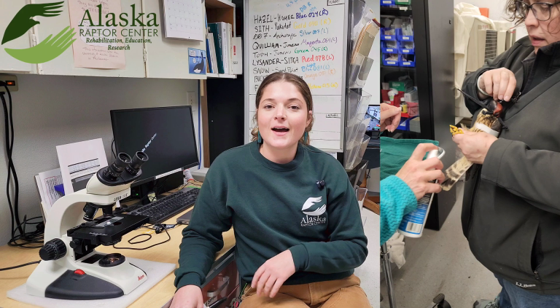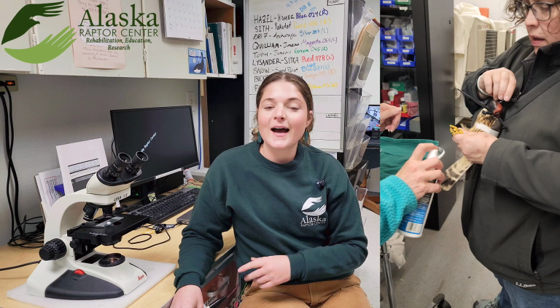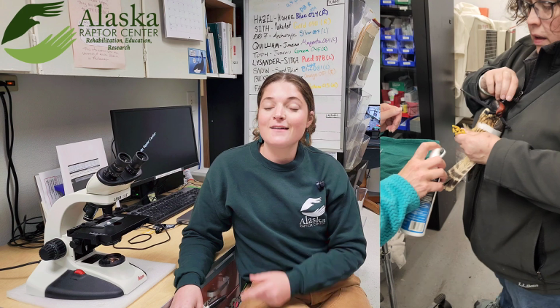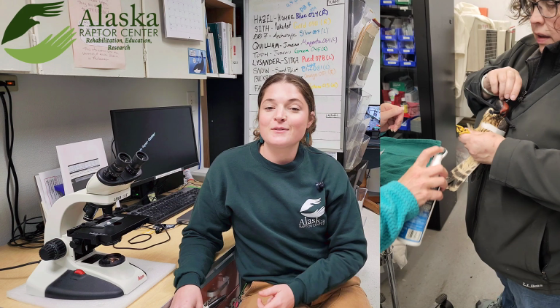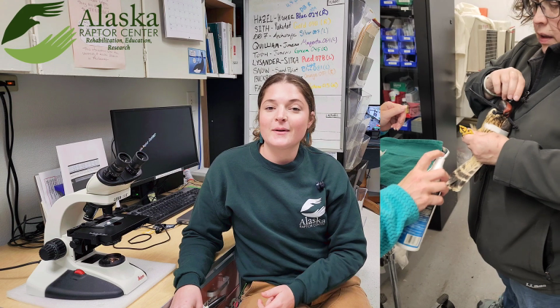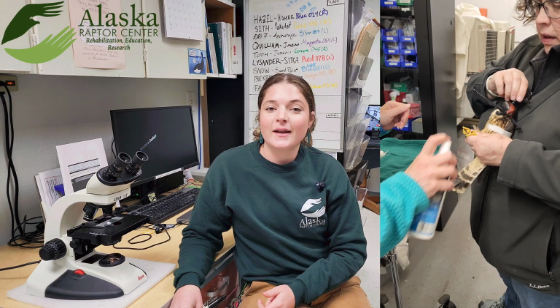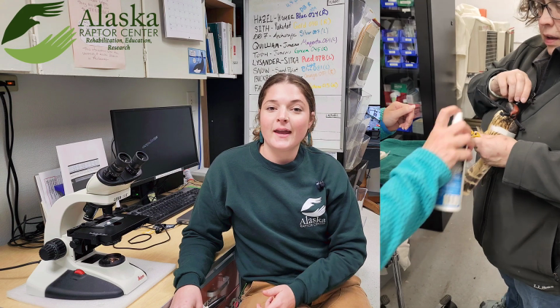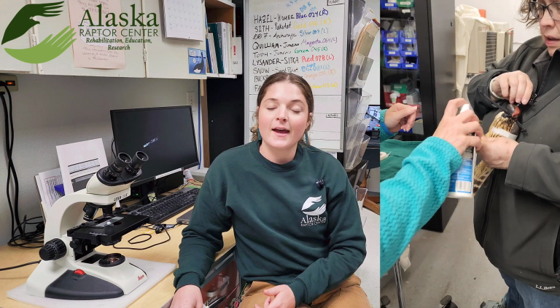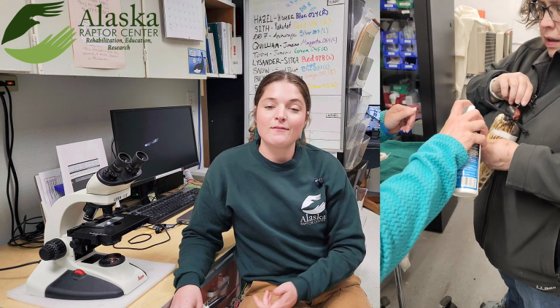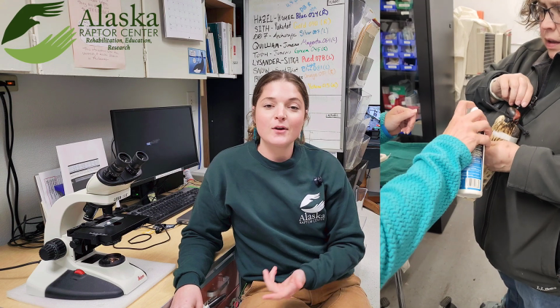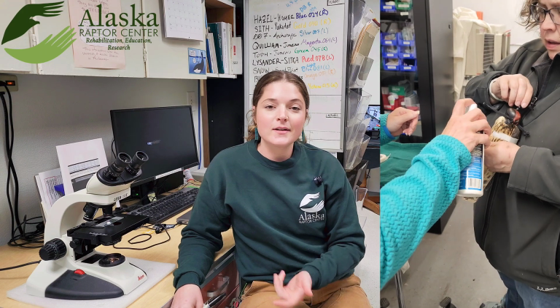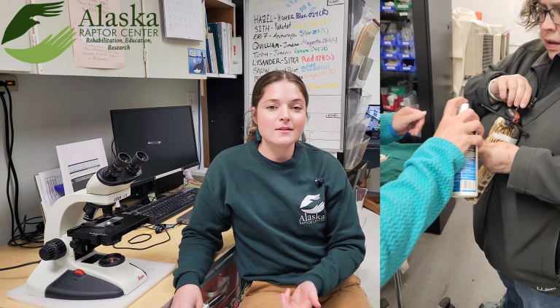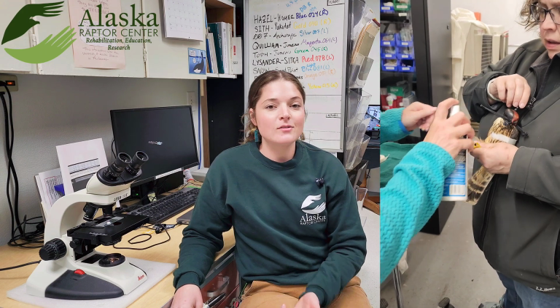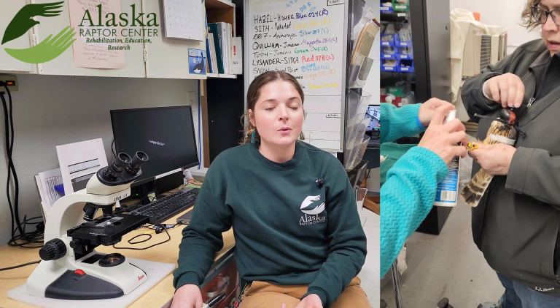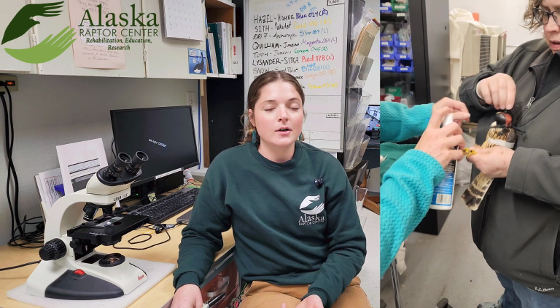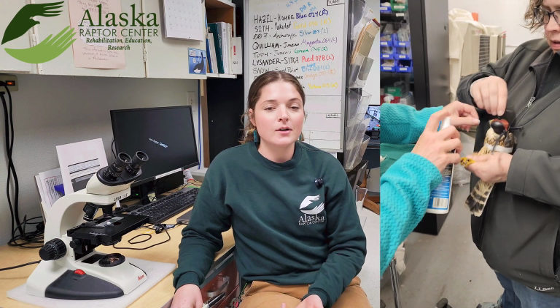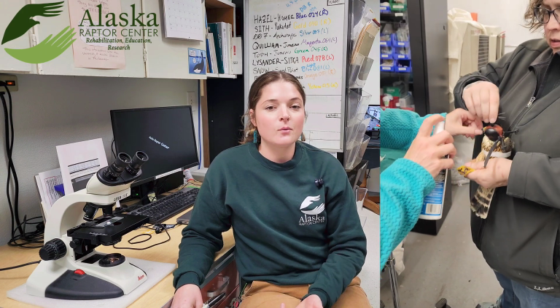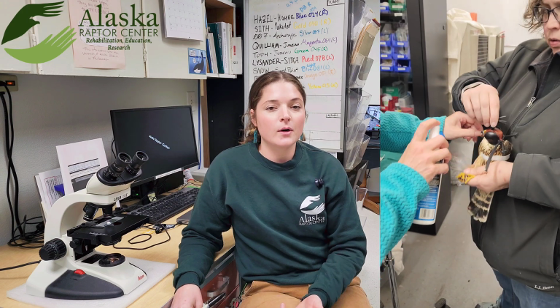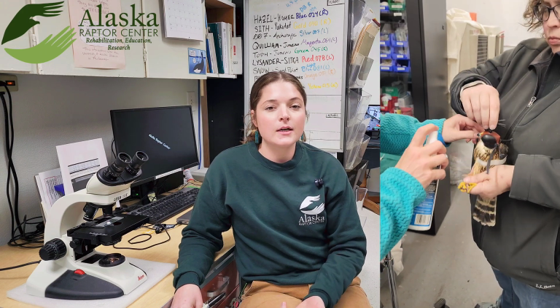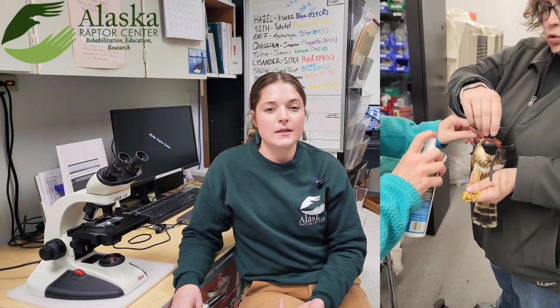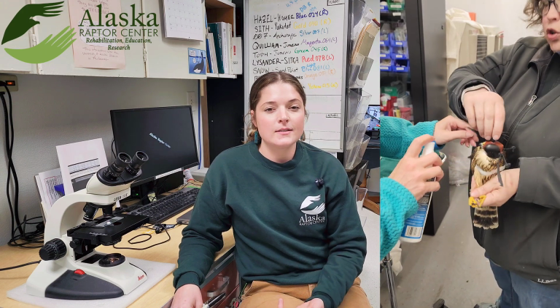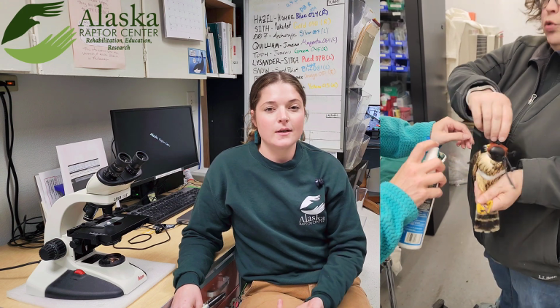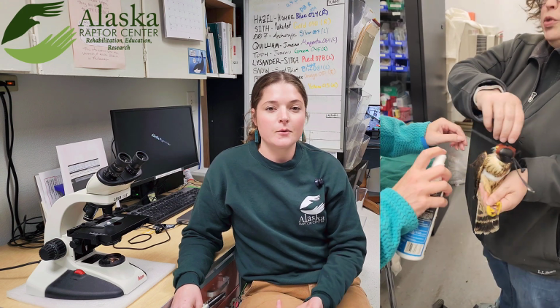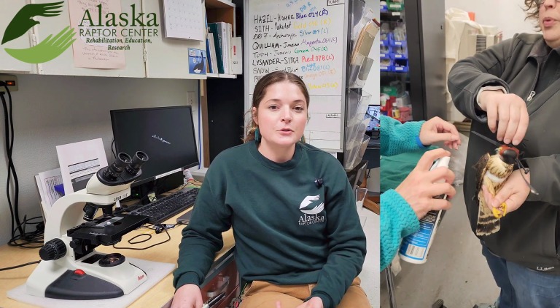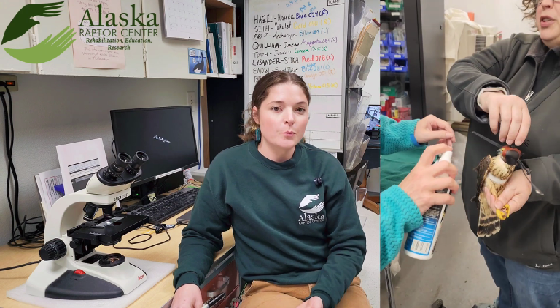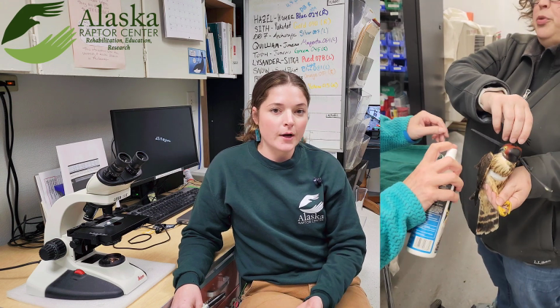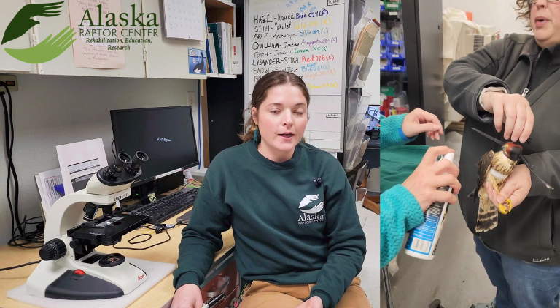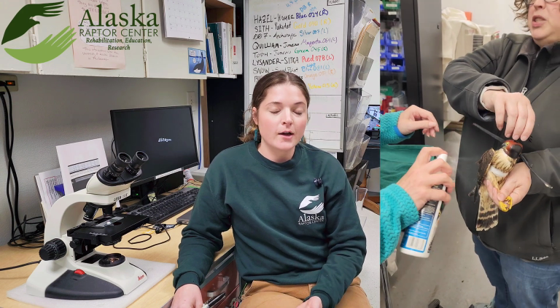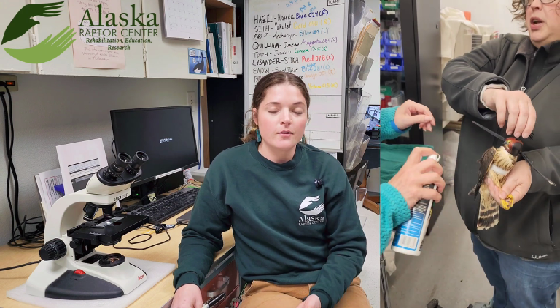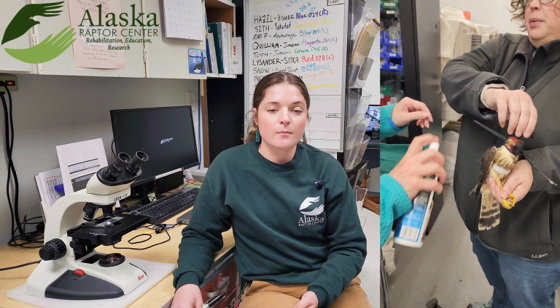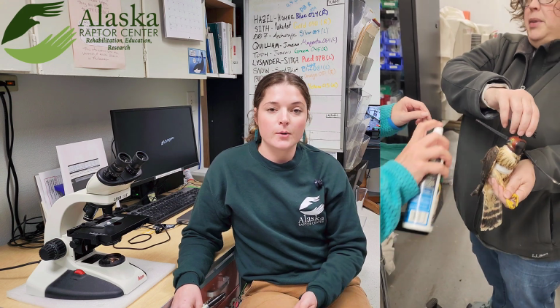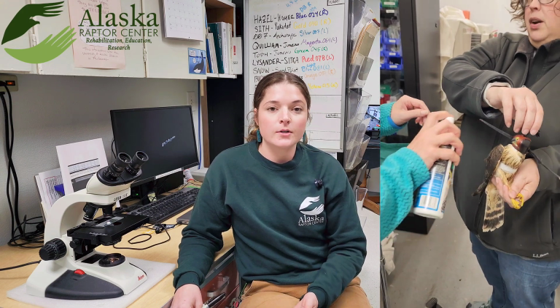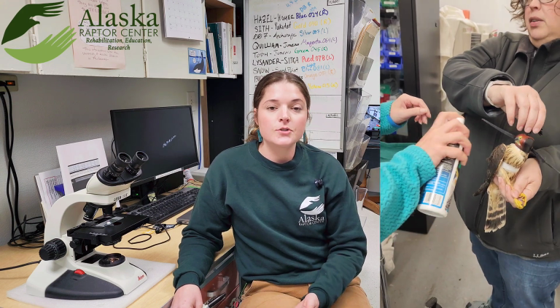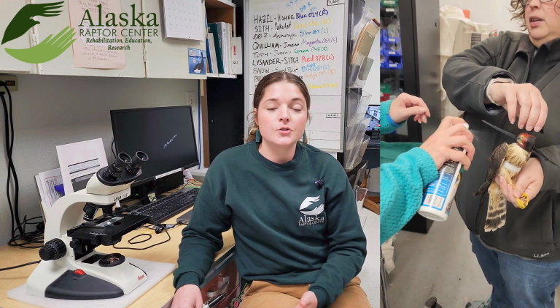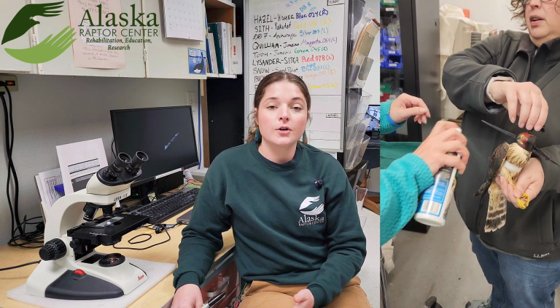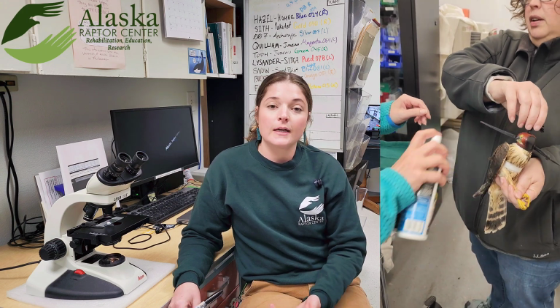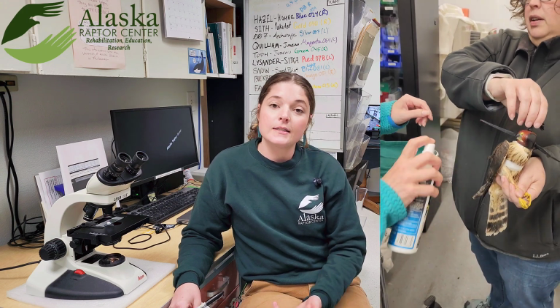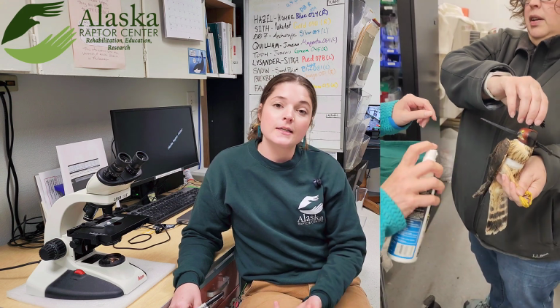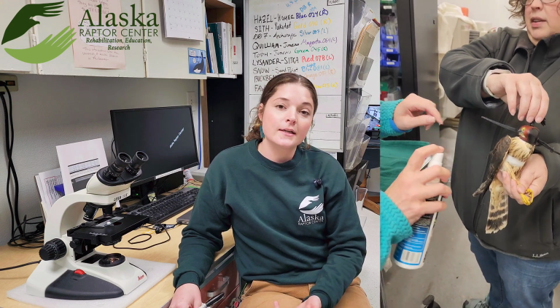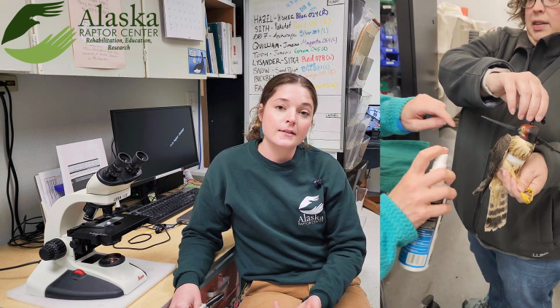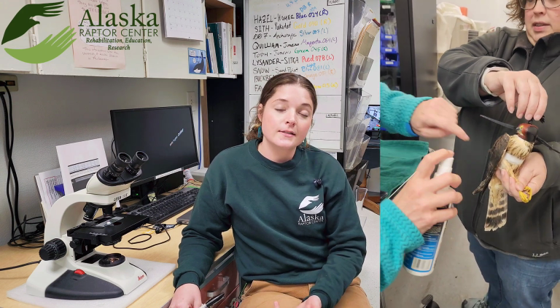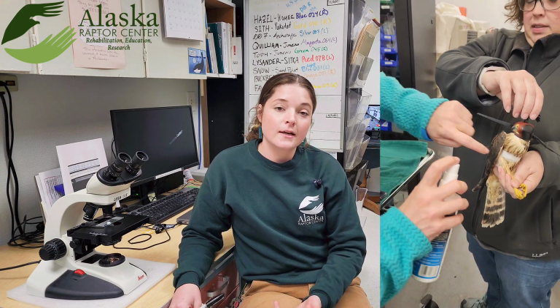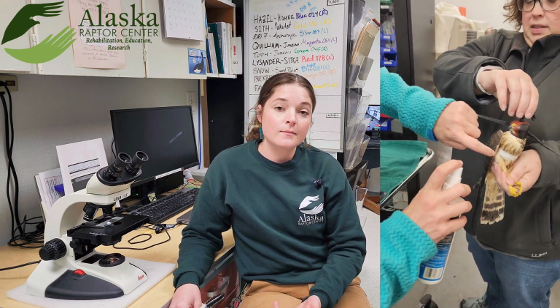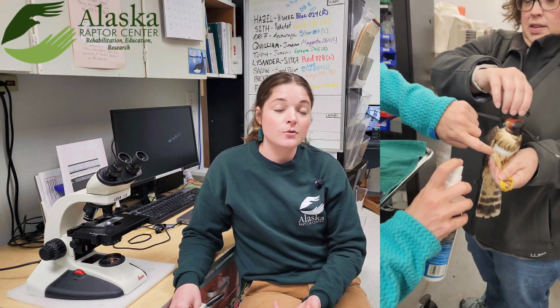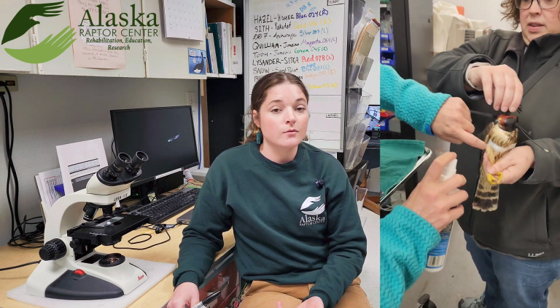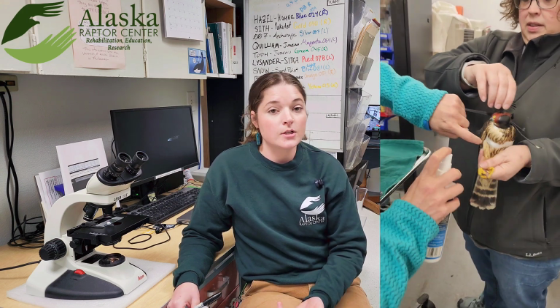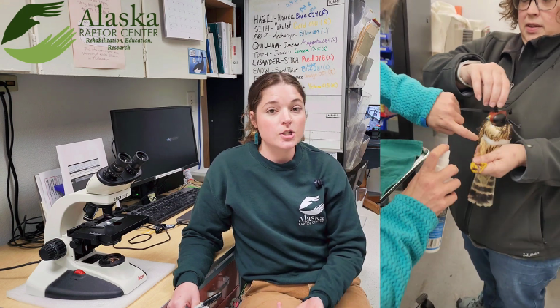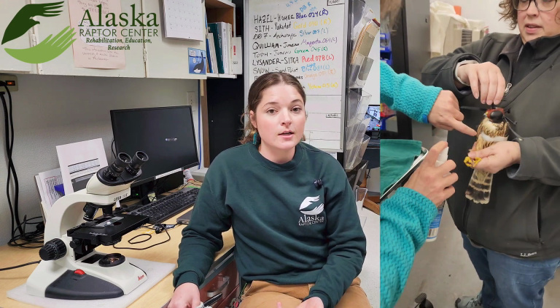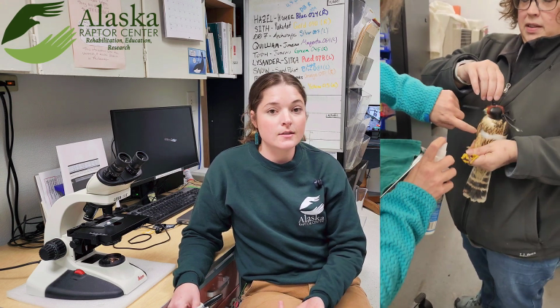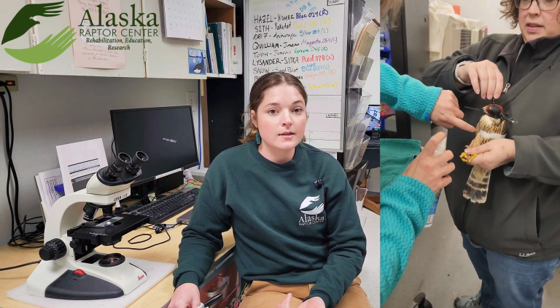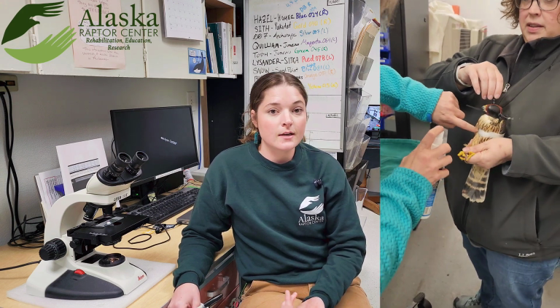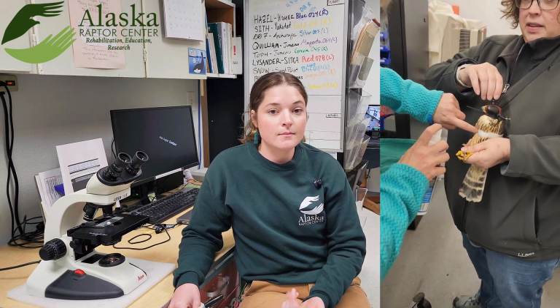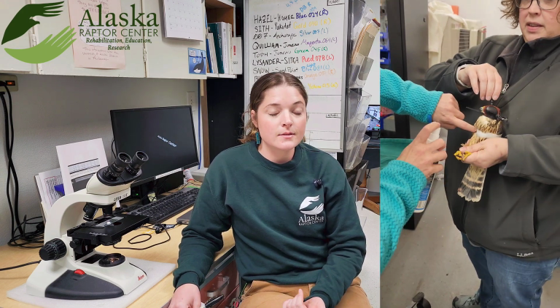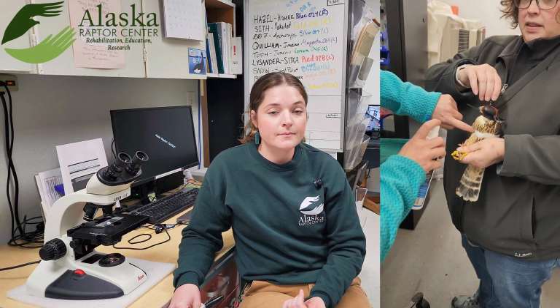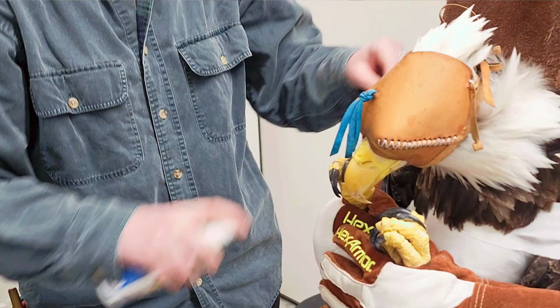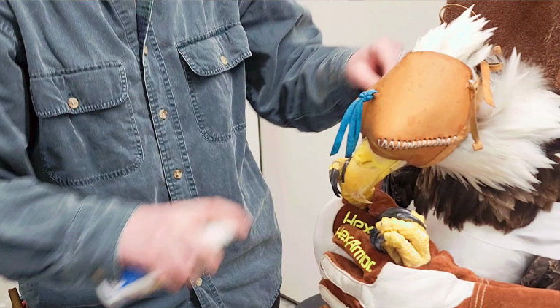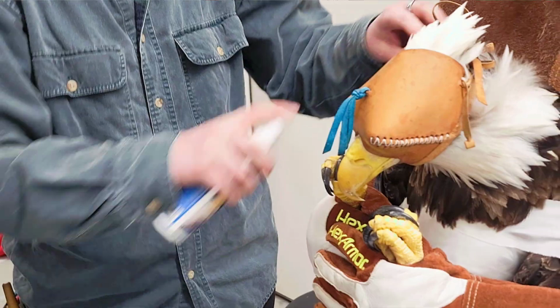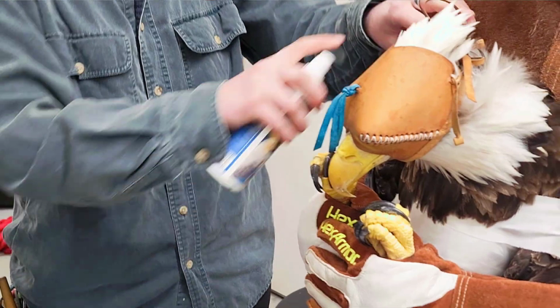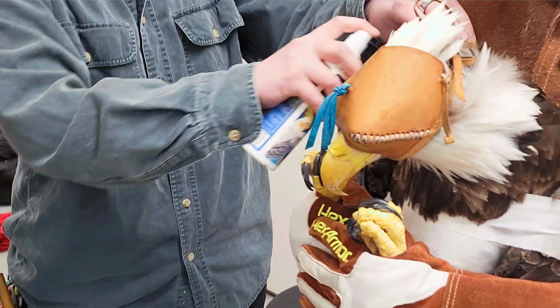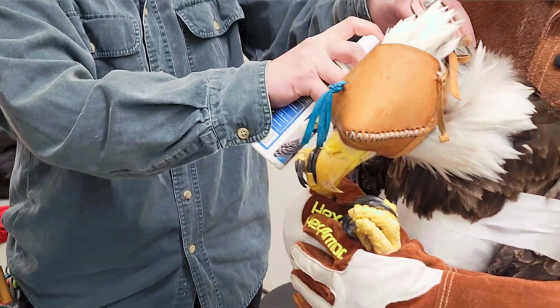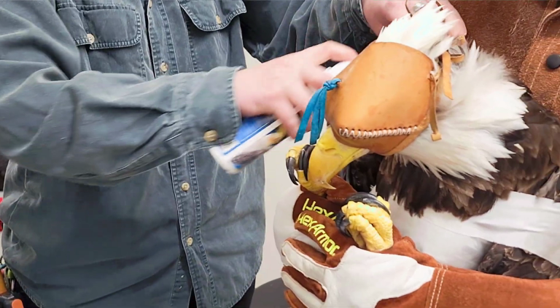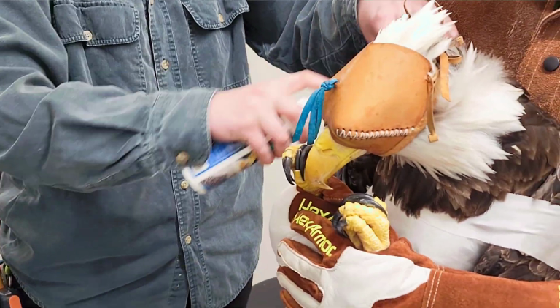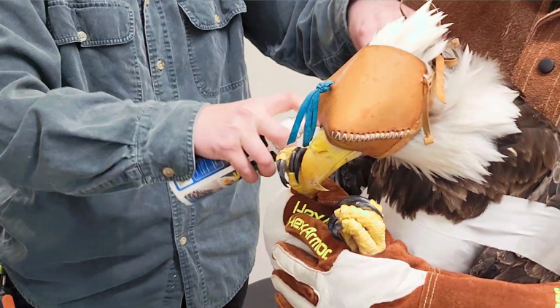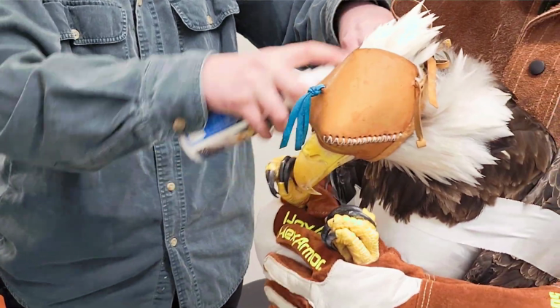Hi everybody, have you guys ever wondered what it is that we're spraying on the birds during intake exams or recheck exams? We are using lice spray.